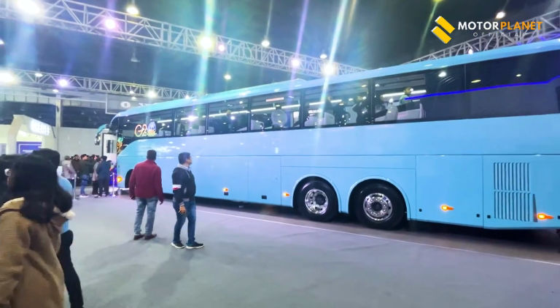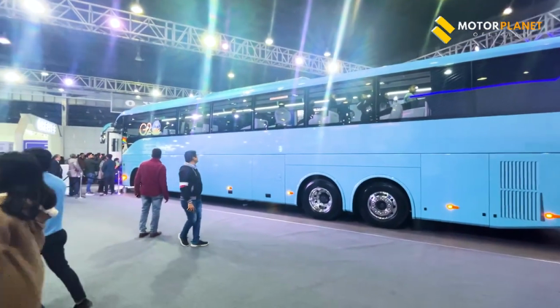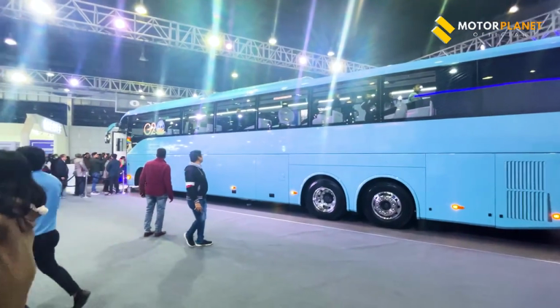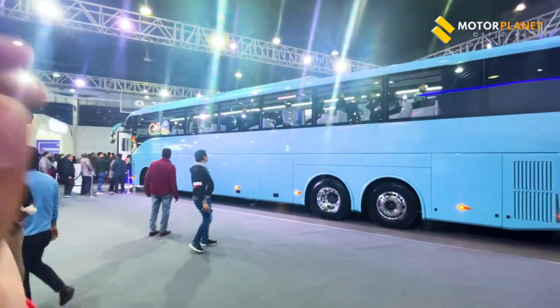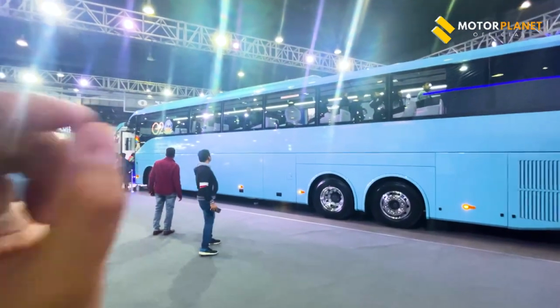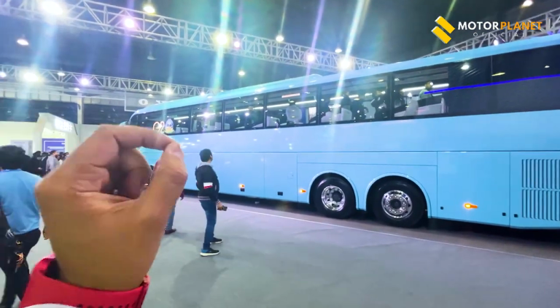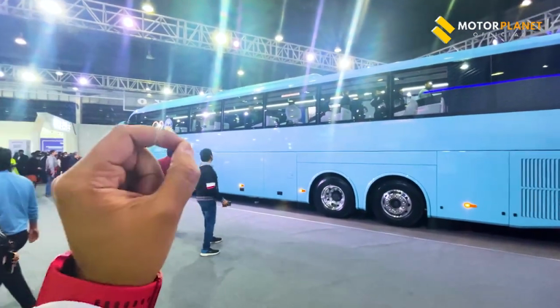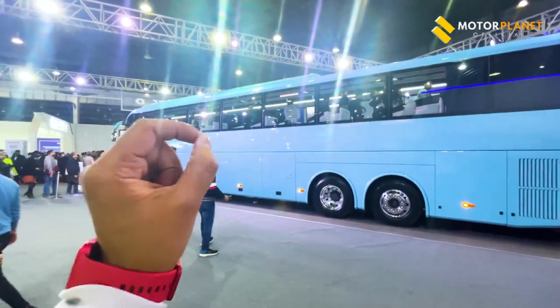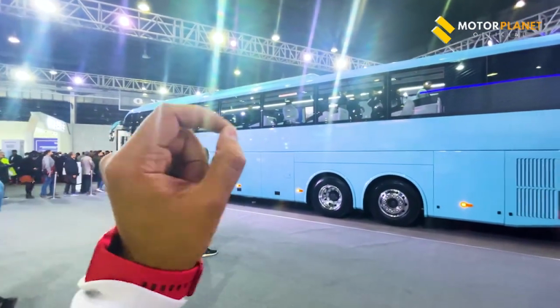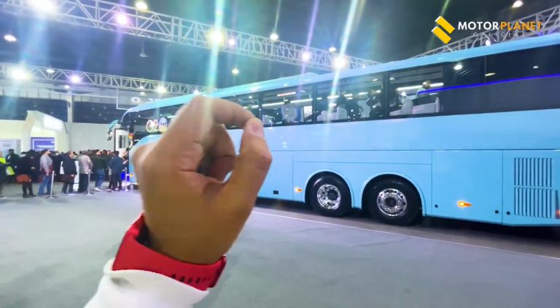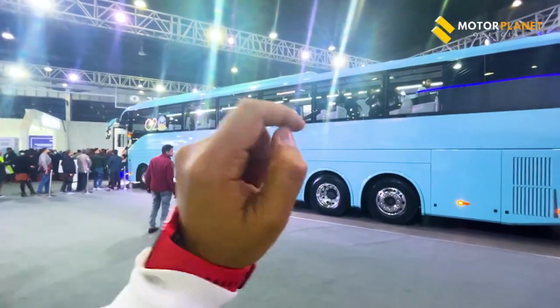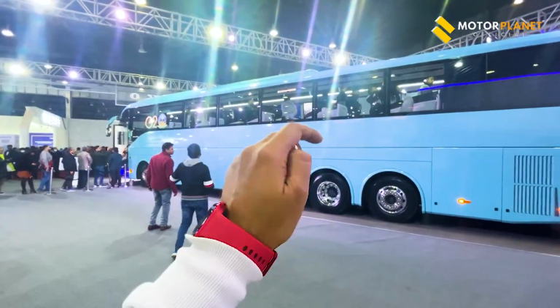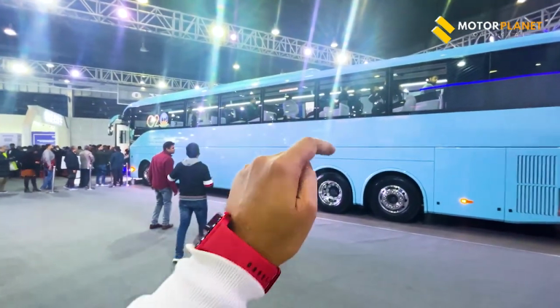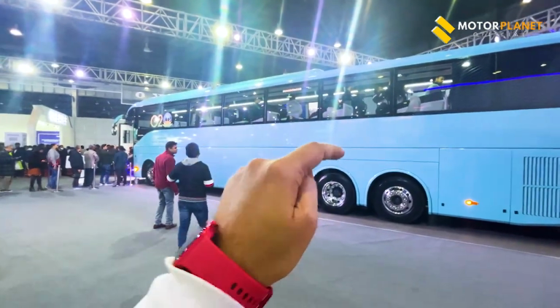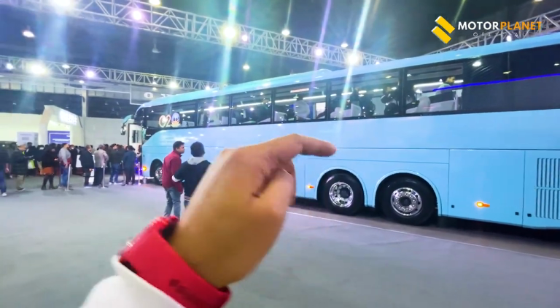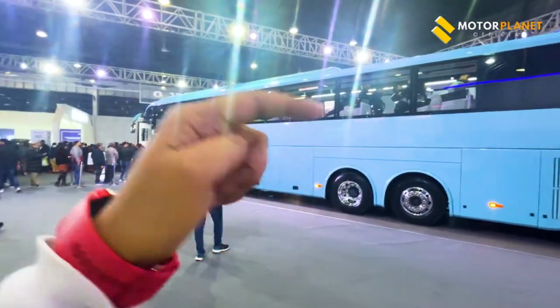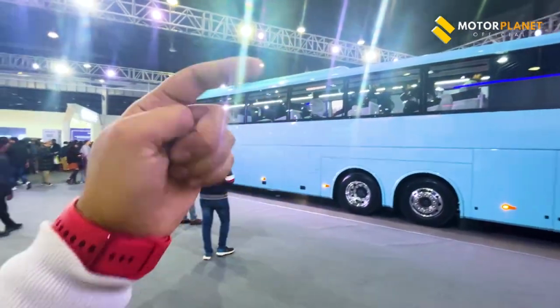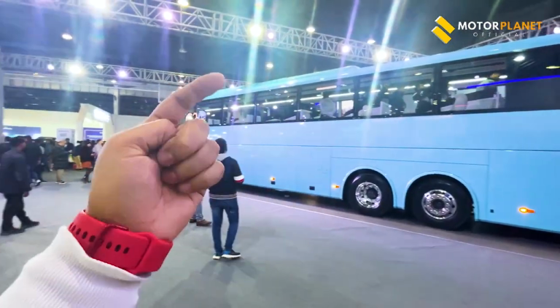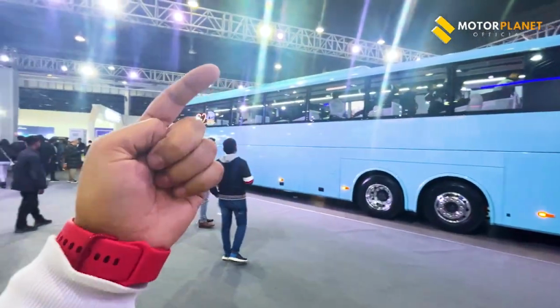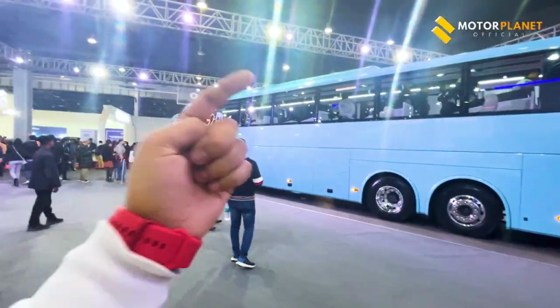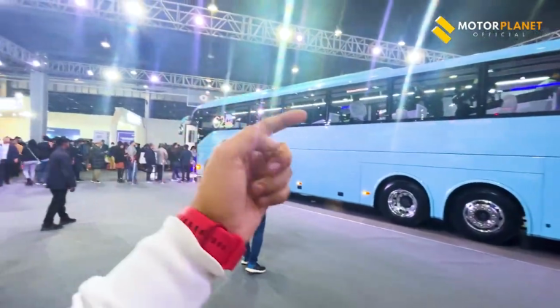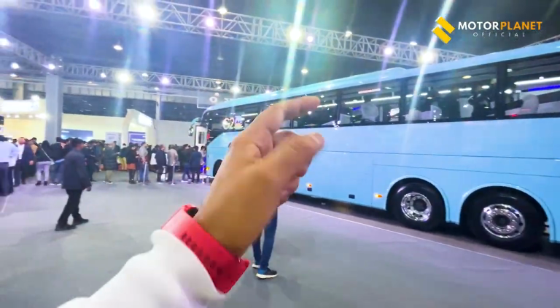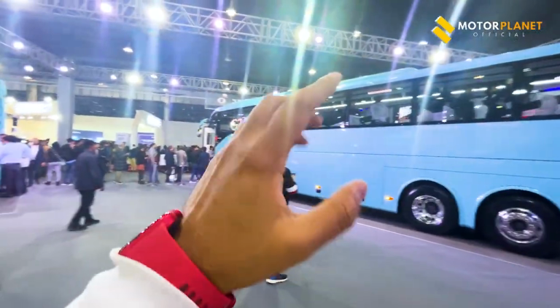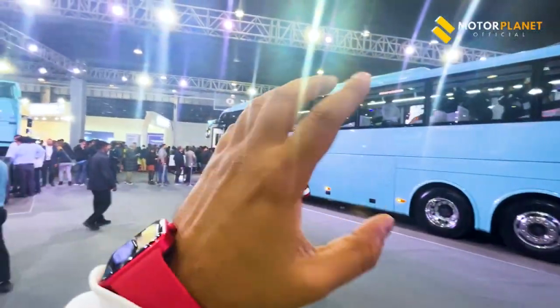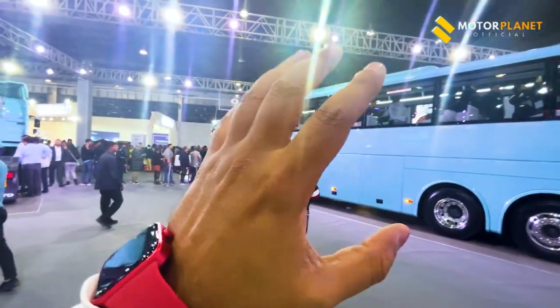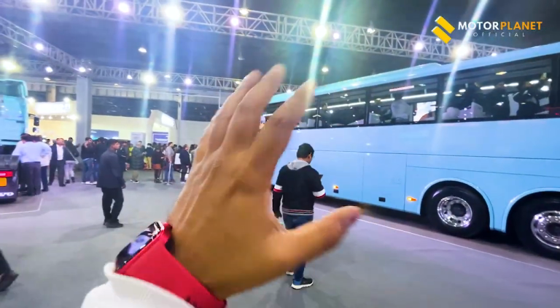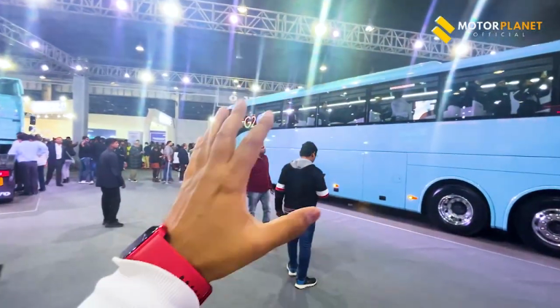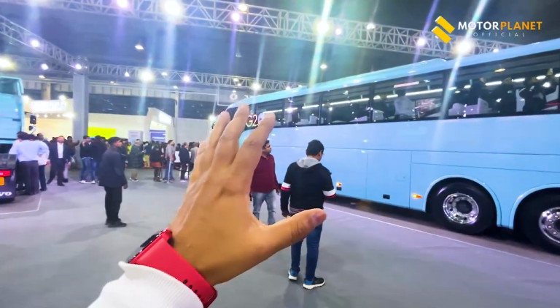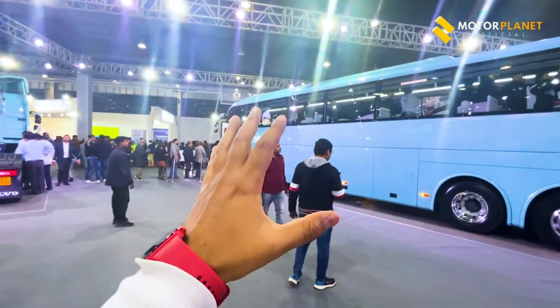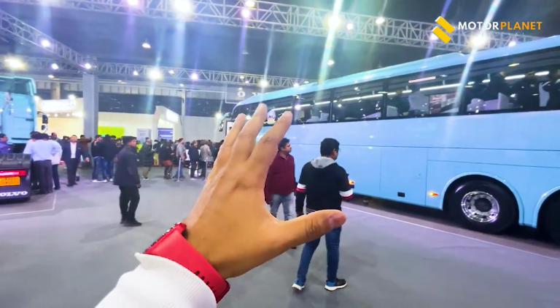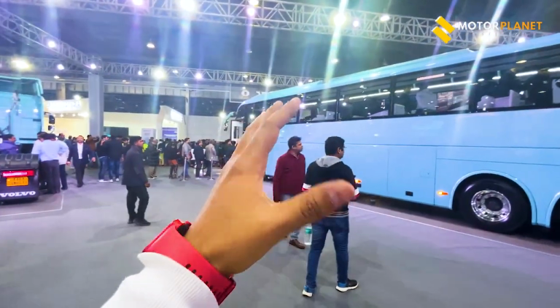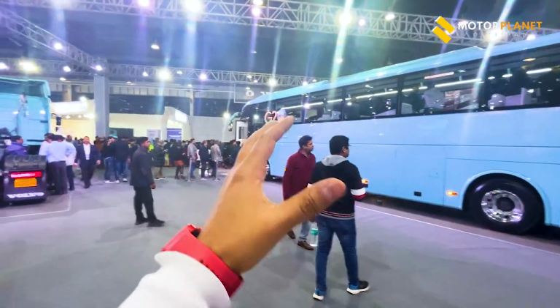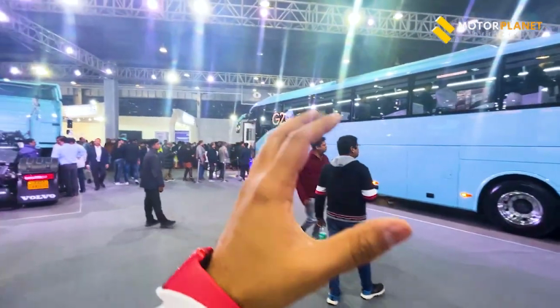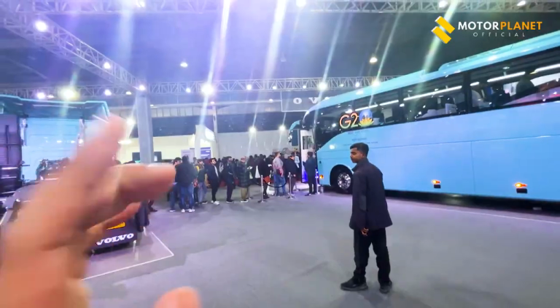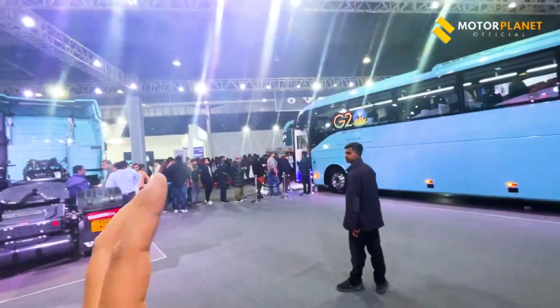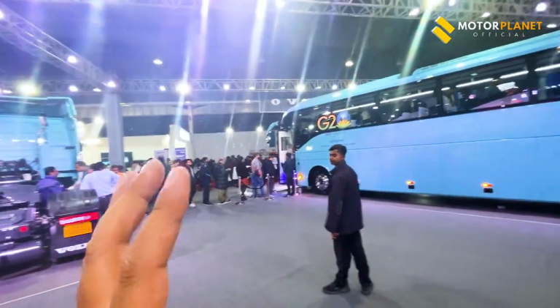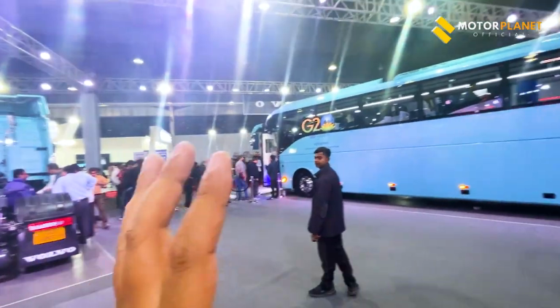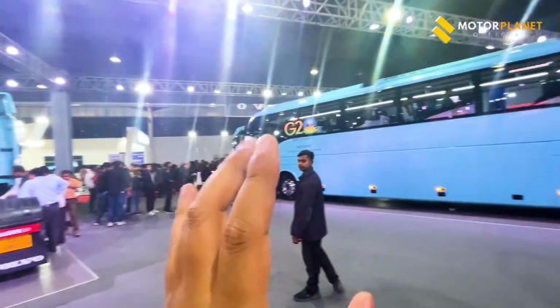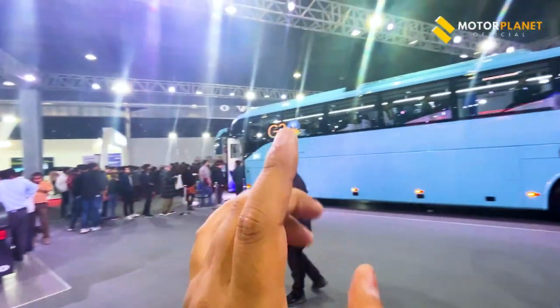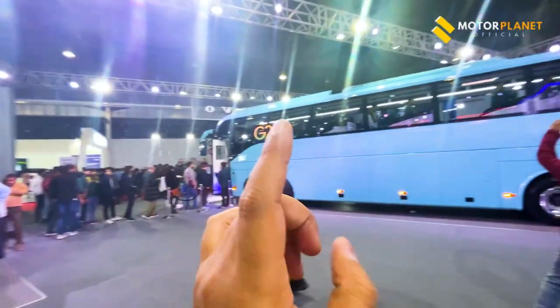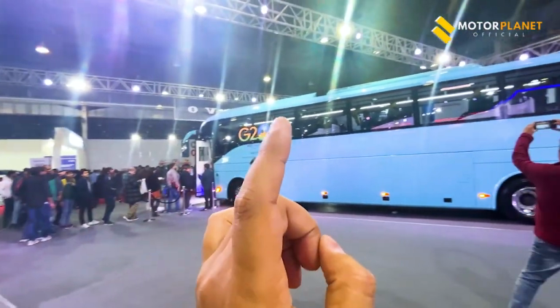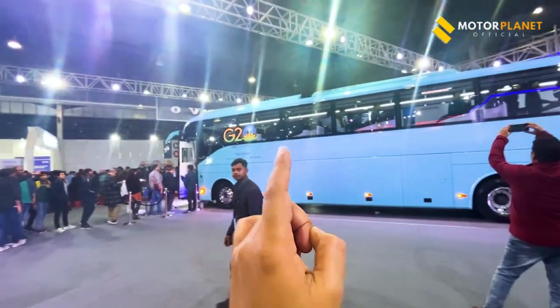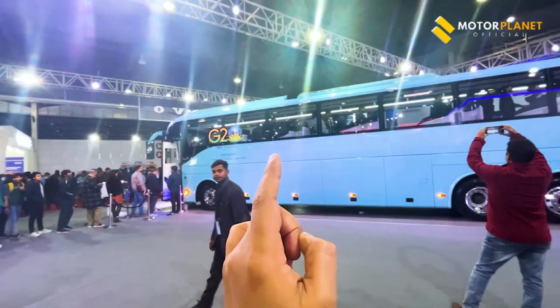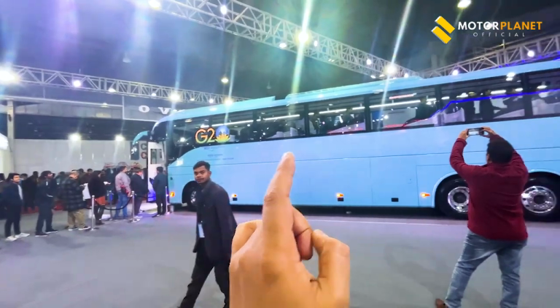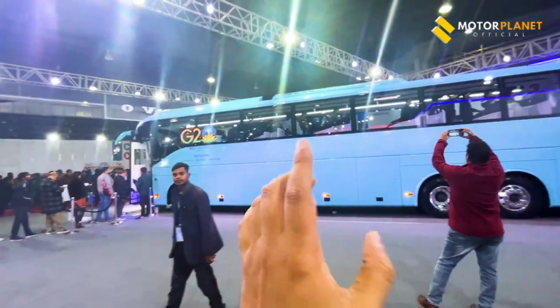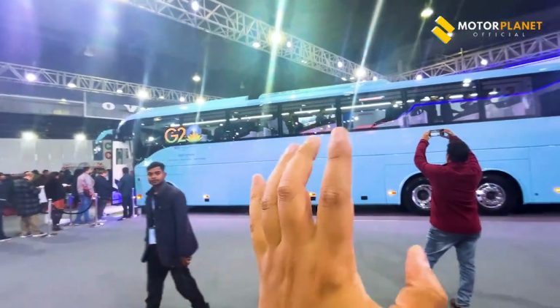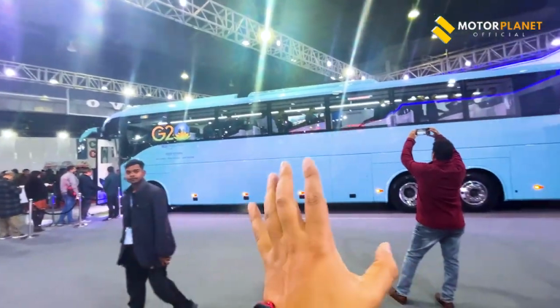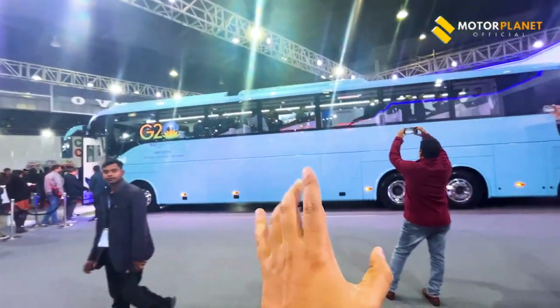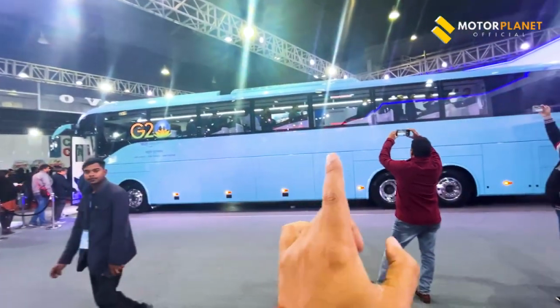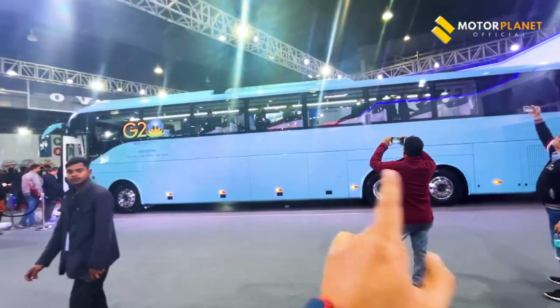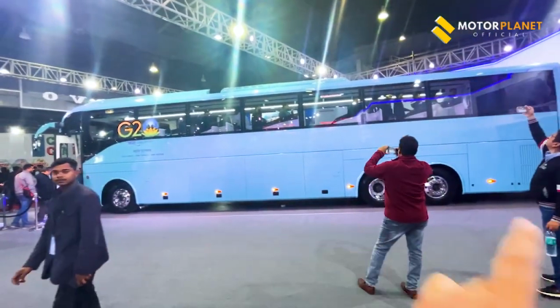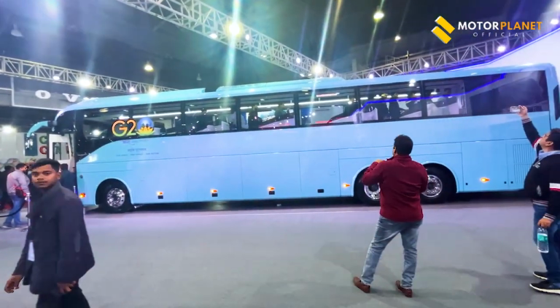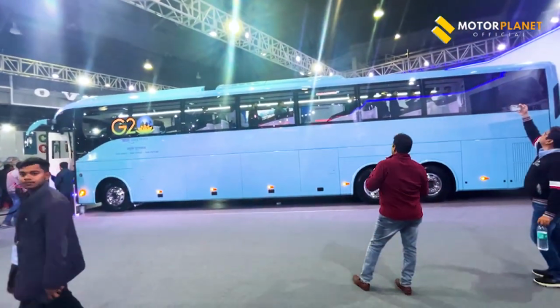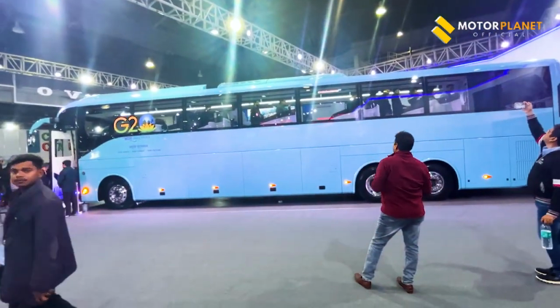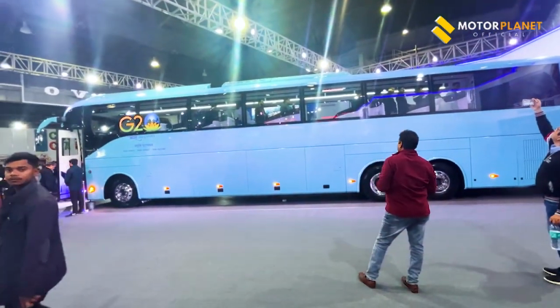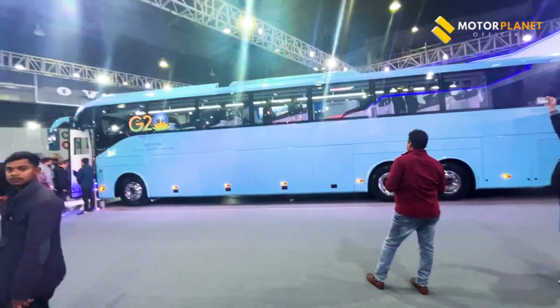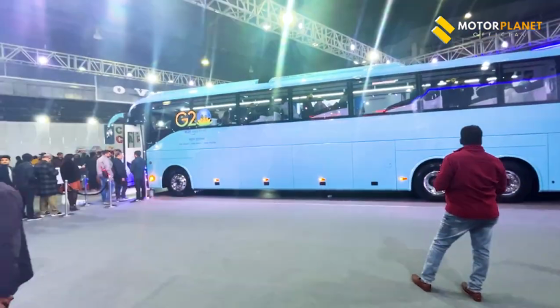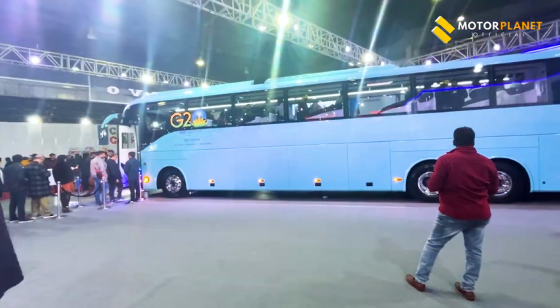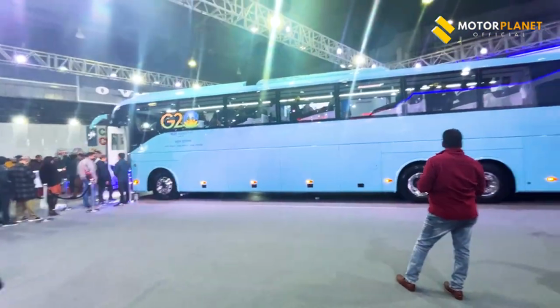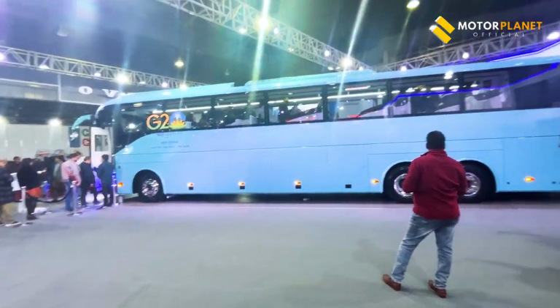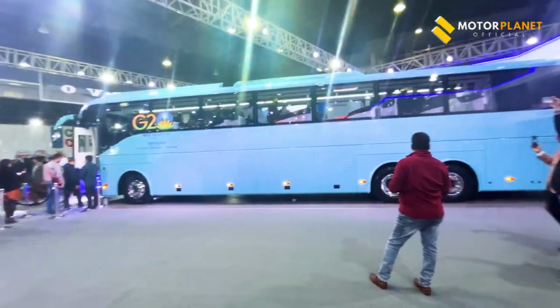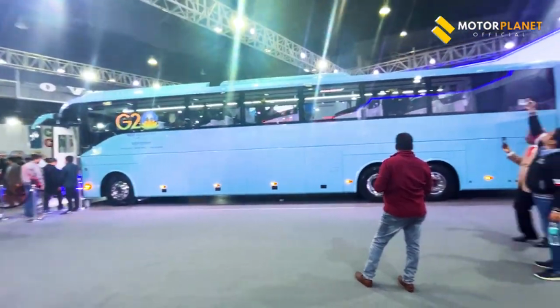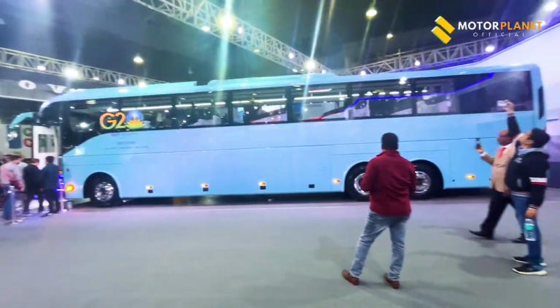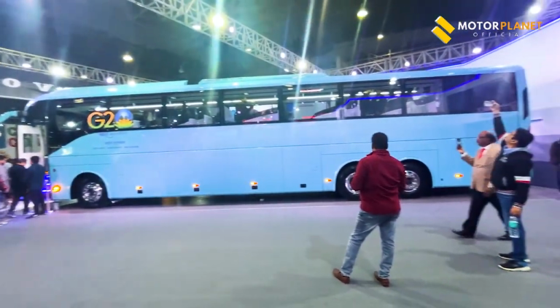How did you feel about the Volvo 9600 business class? Have you seen this type of bus before? We'll see you in the next video.